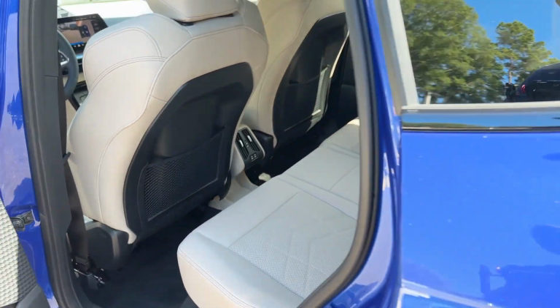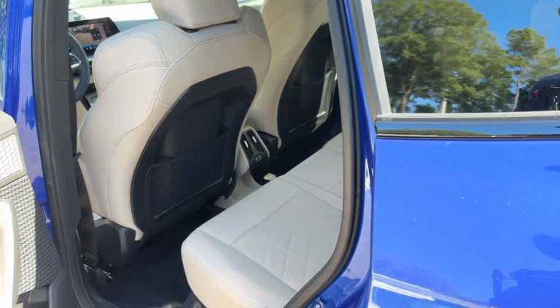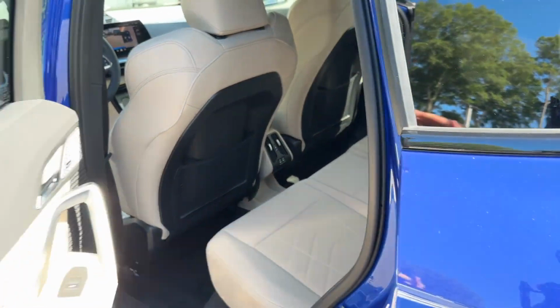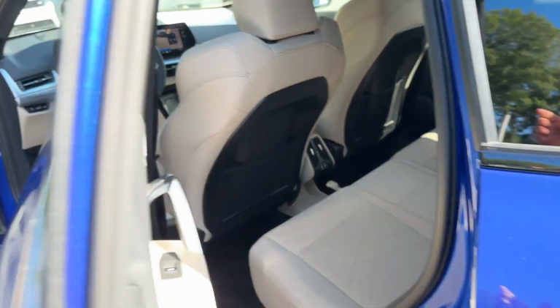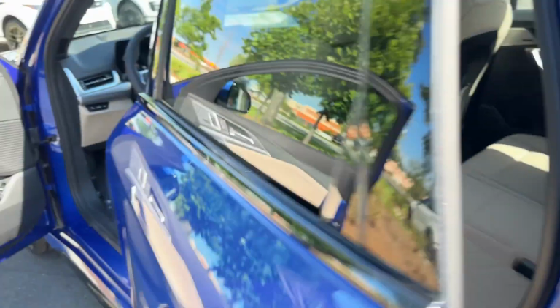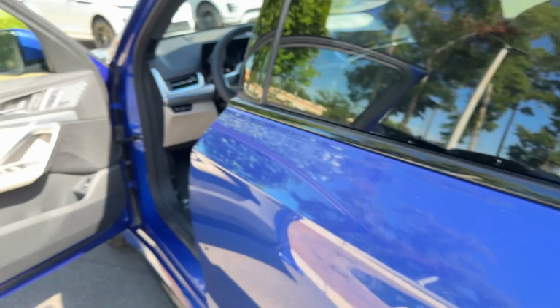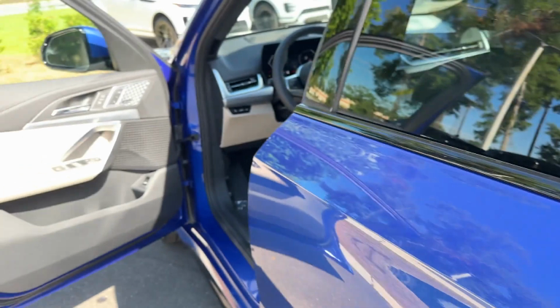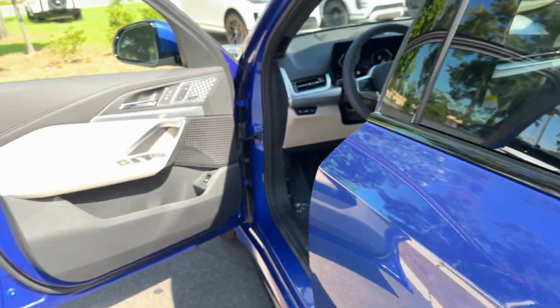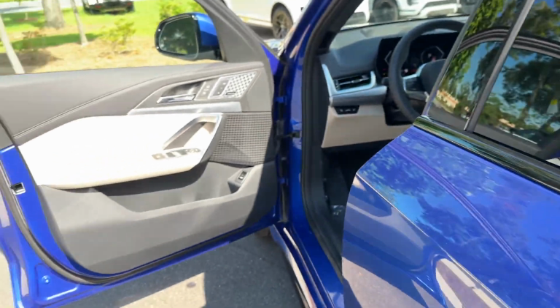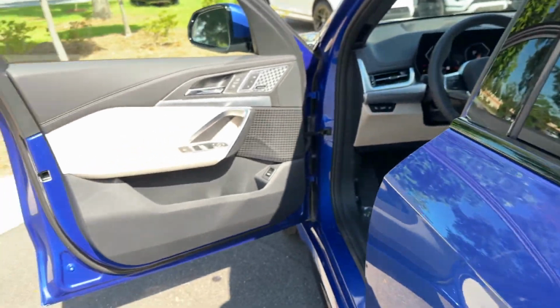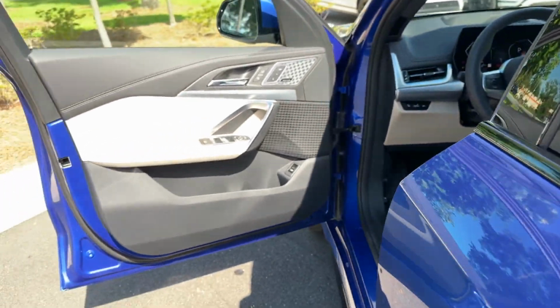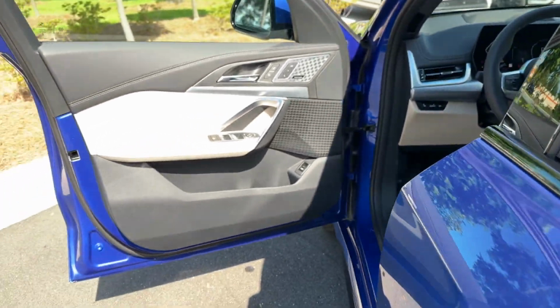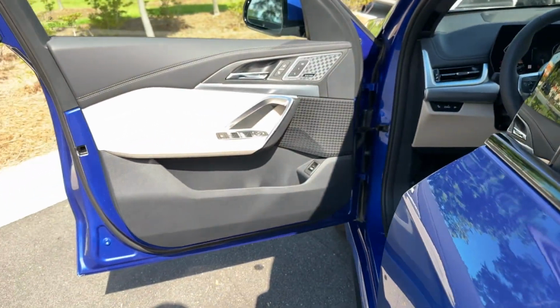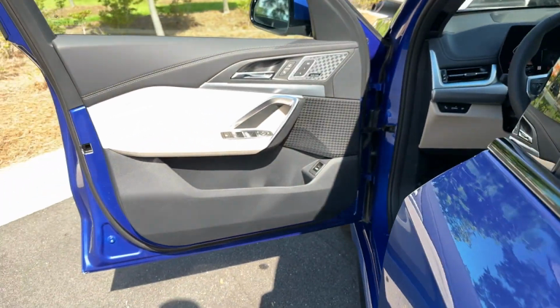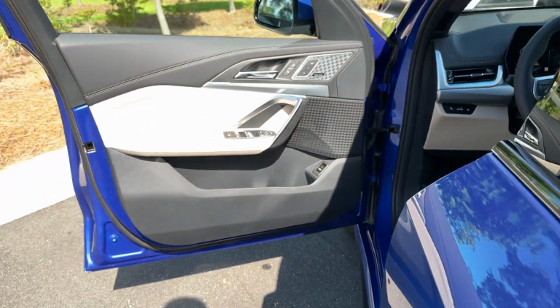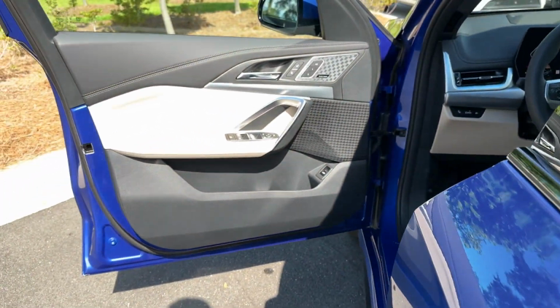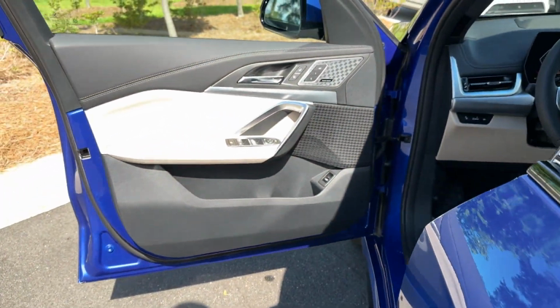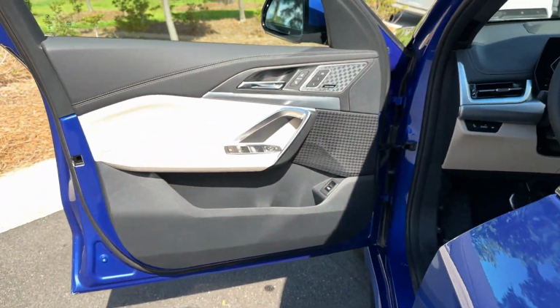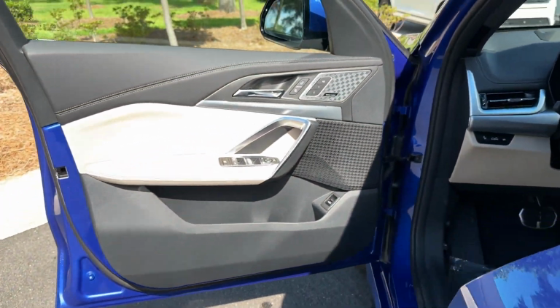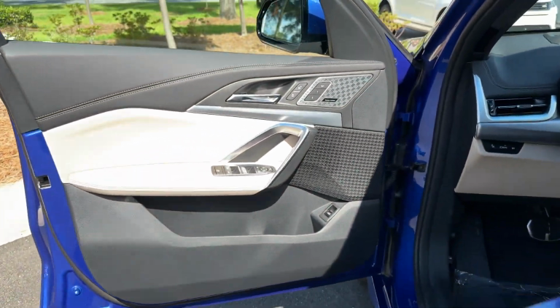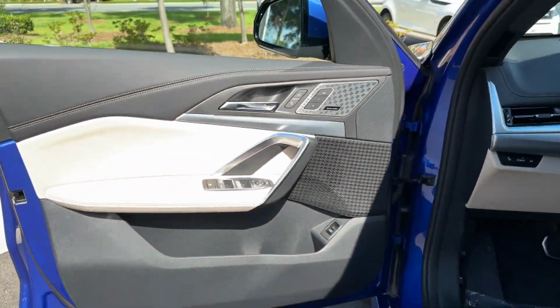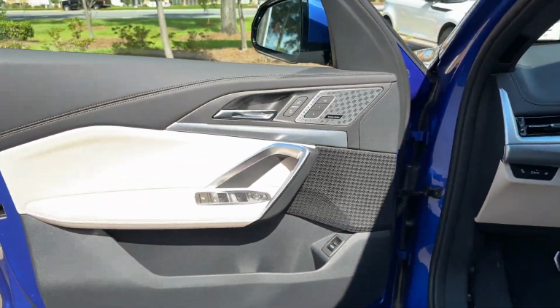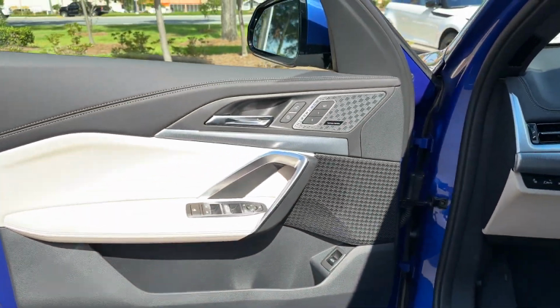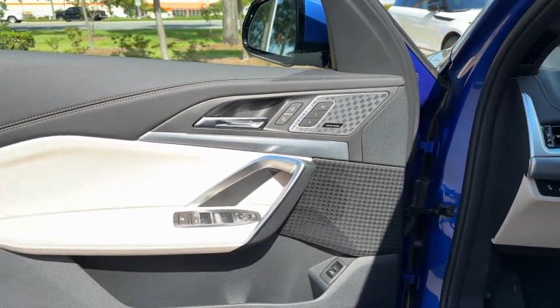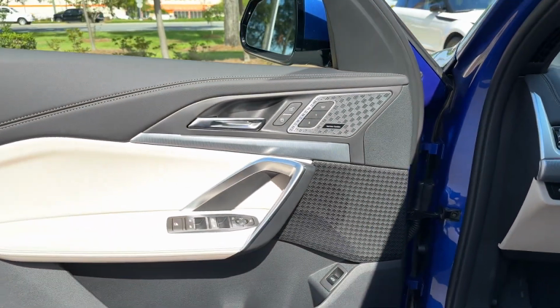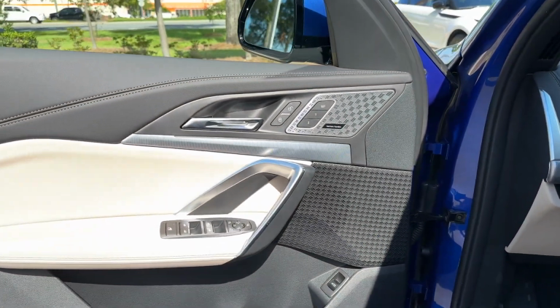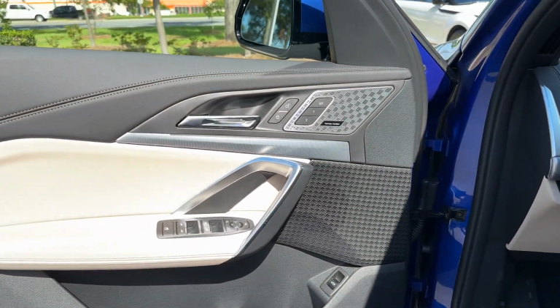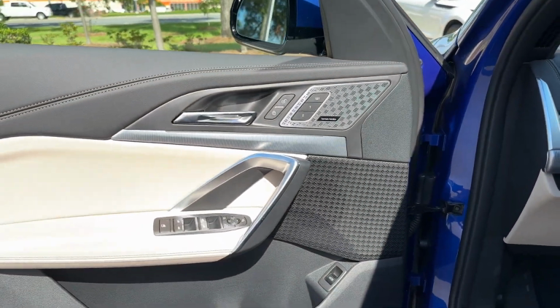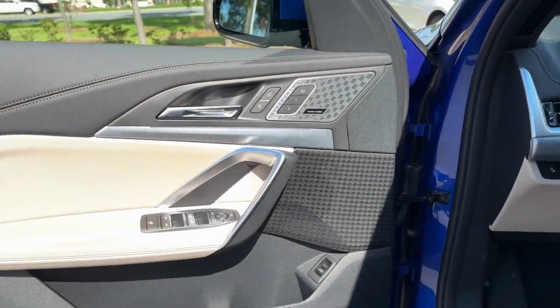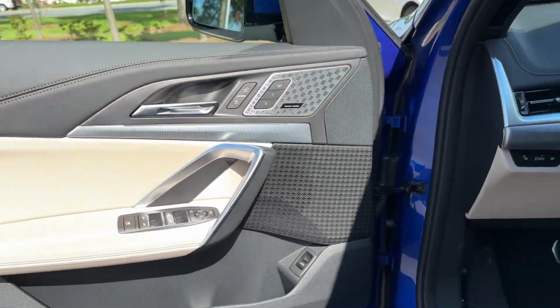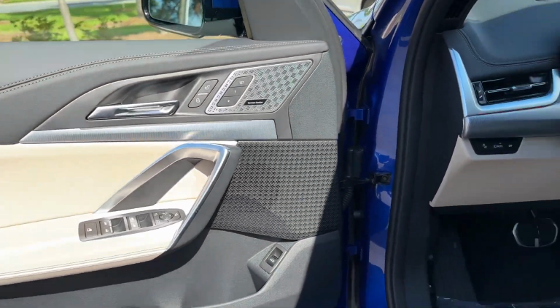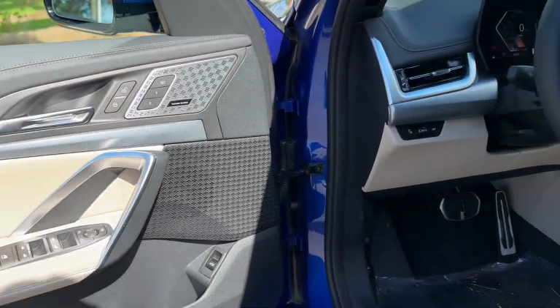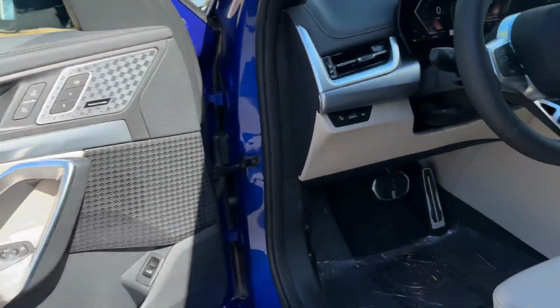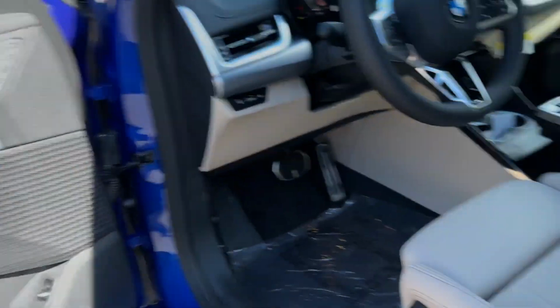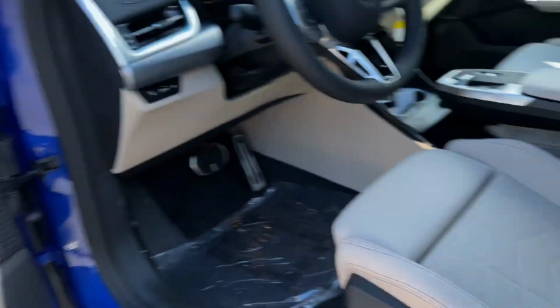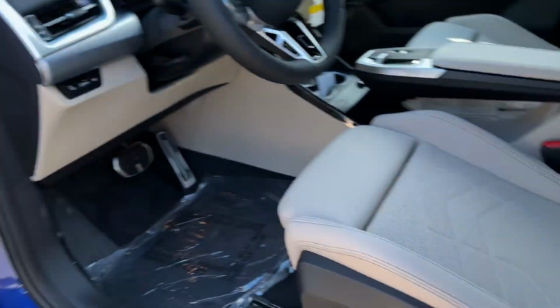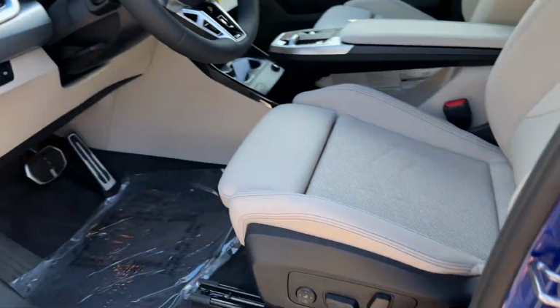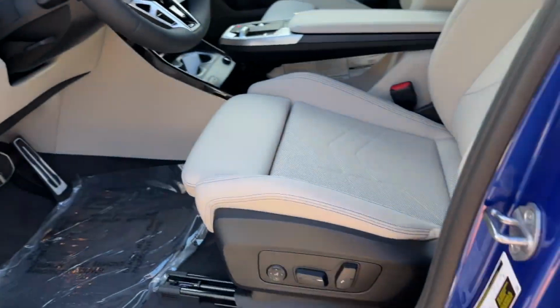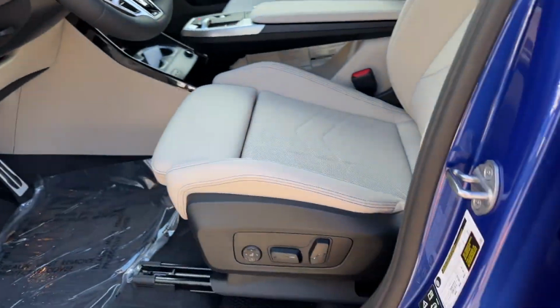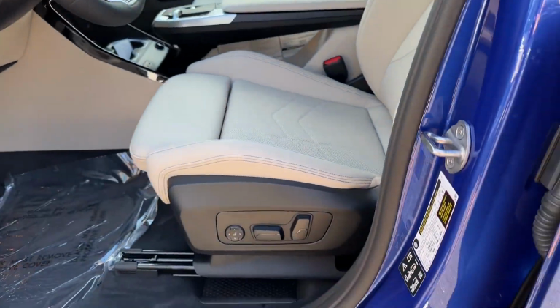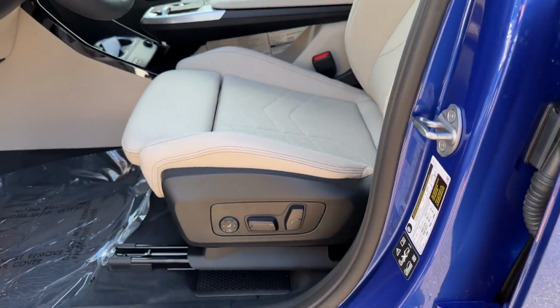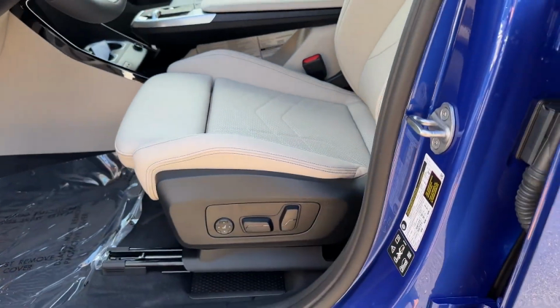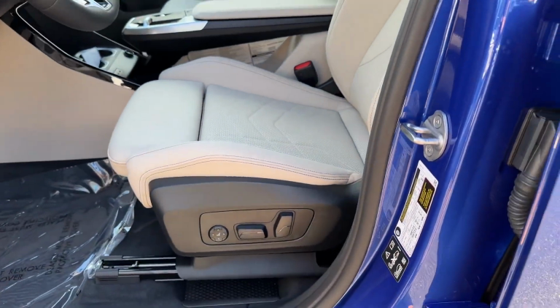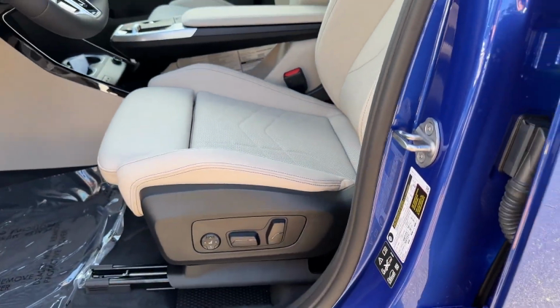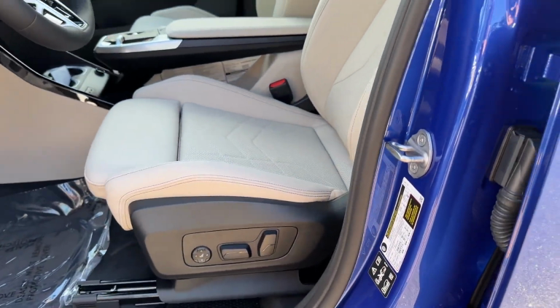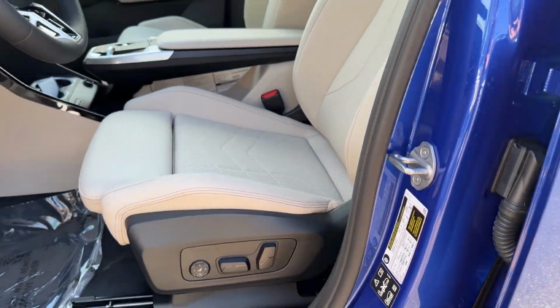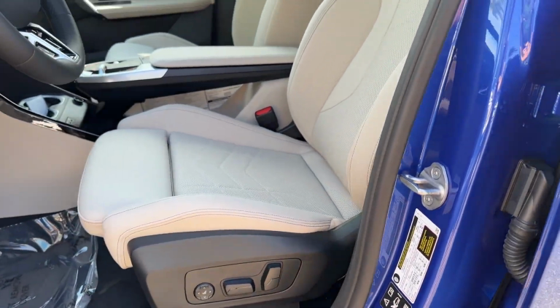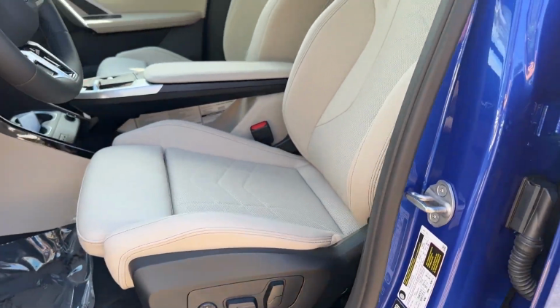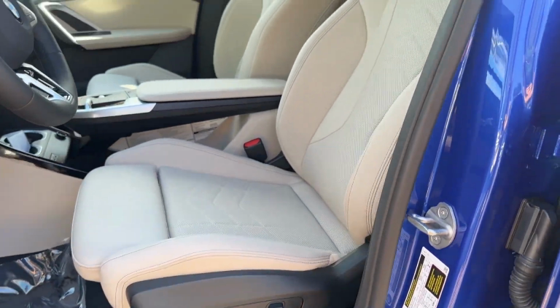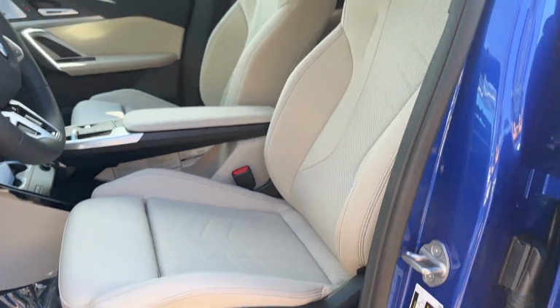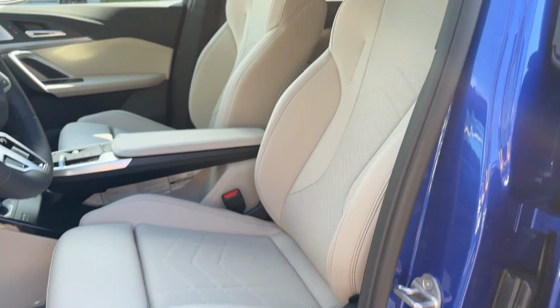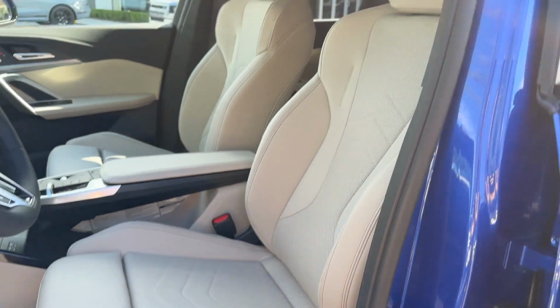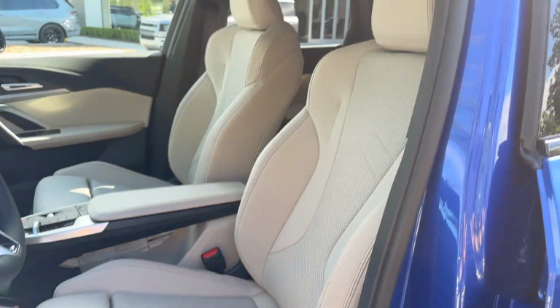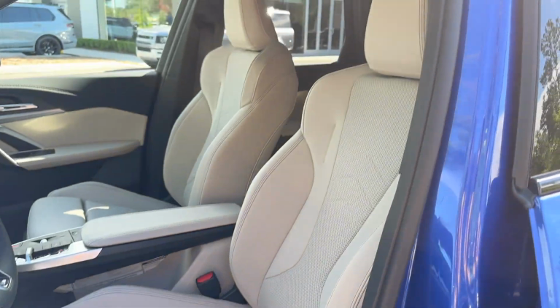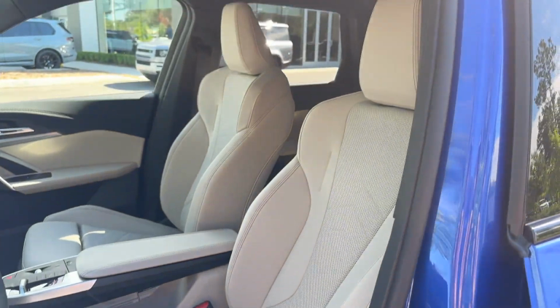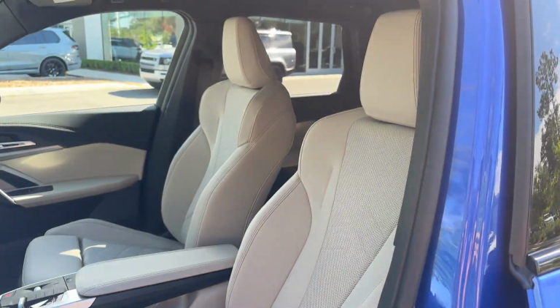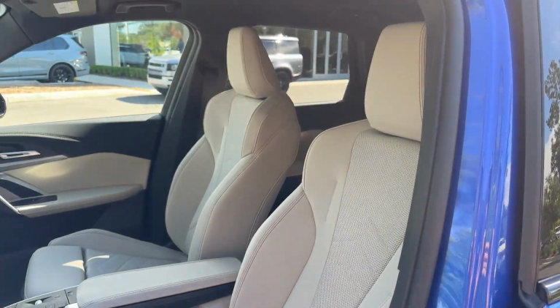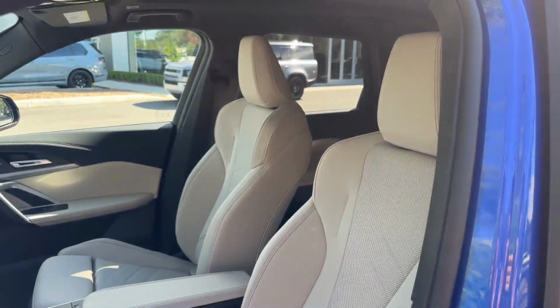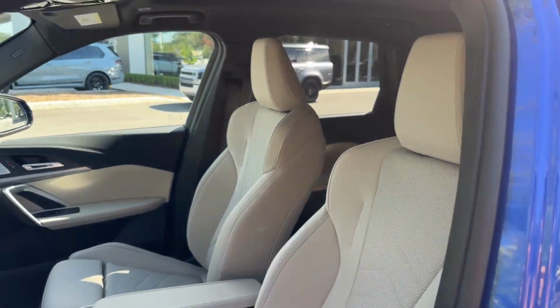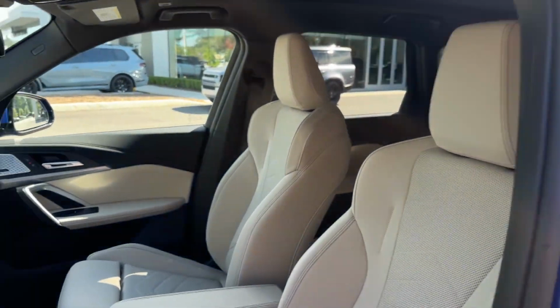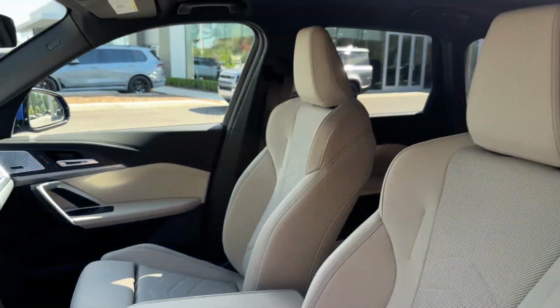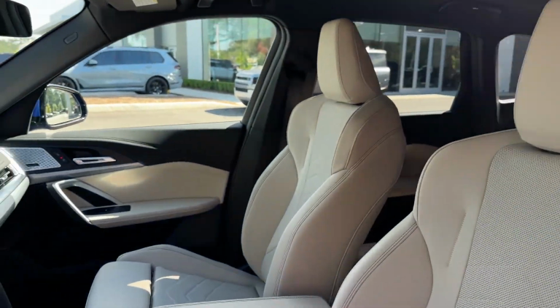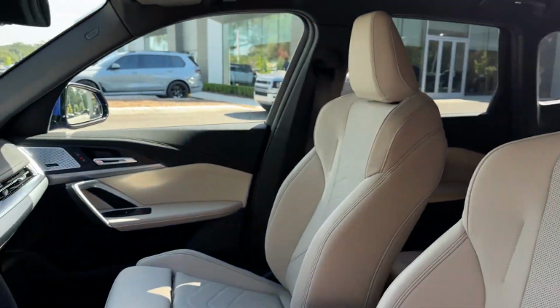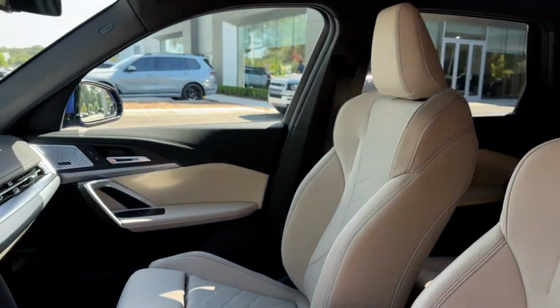Memory seat, tinted windows, power driver's seat, power passenger seat, and pass-through rear seat.